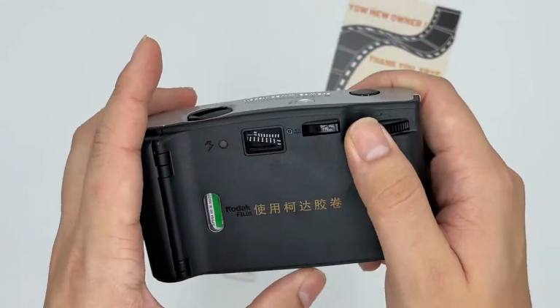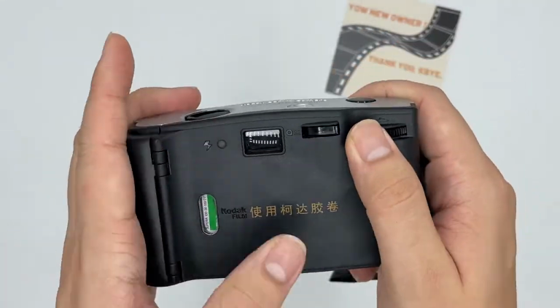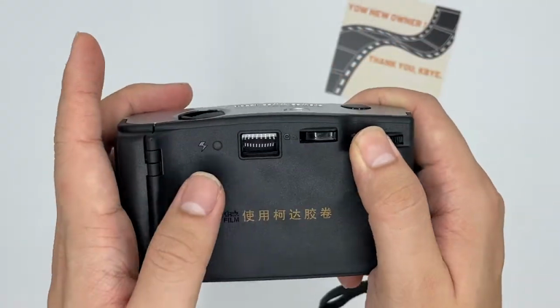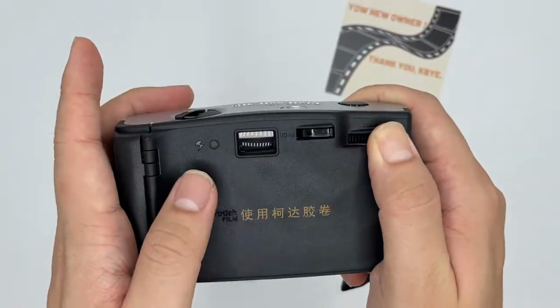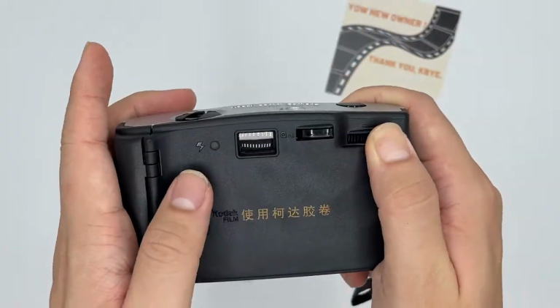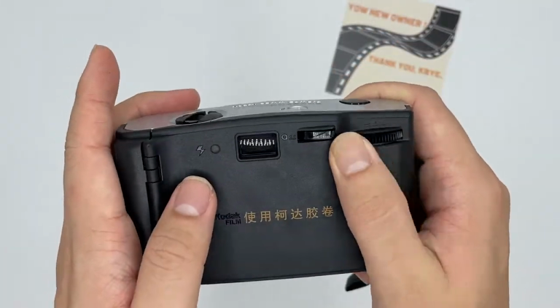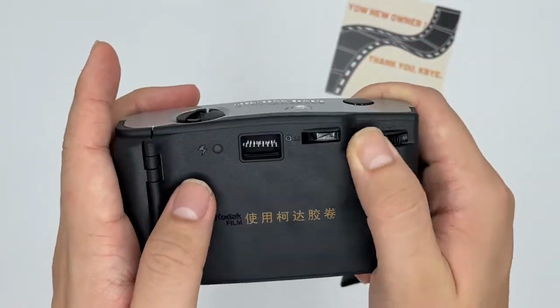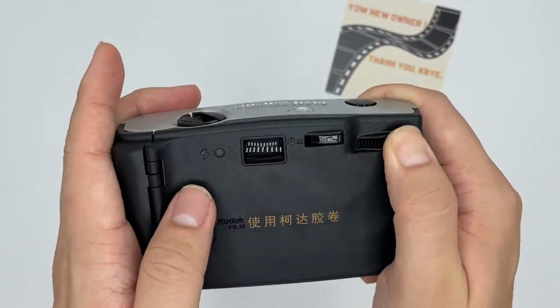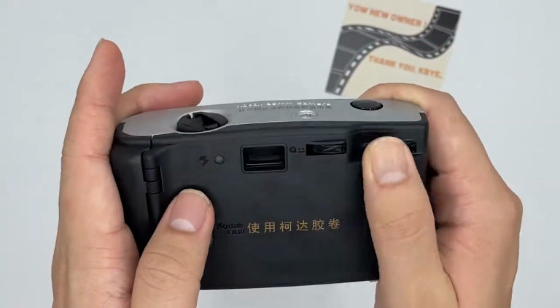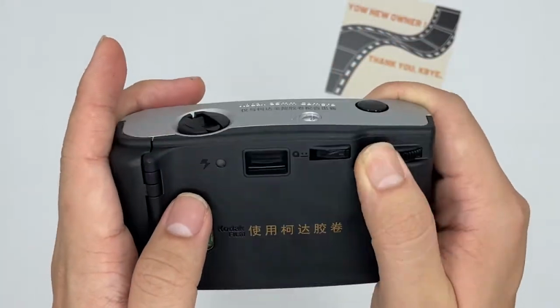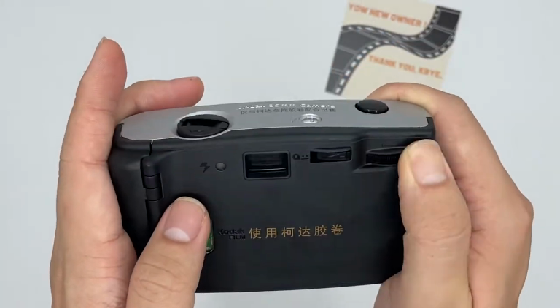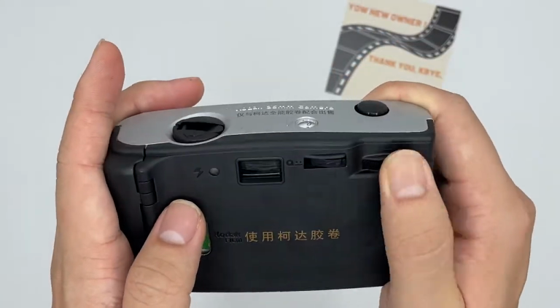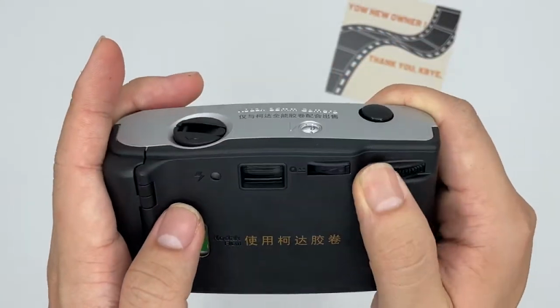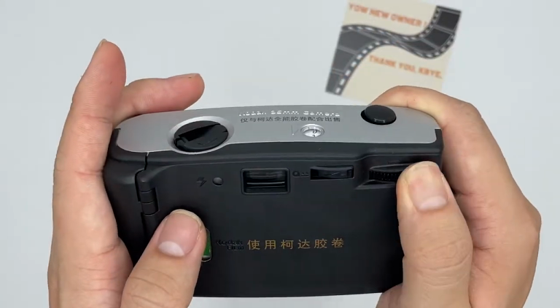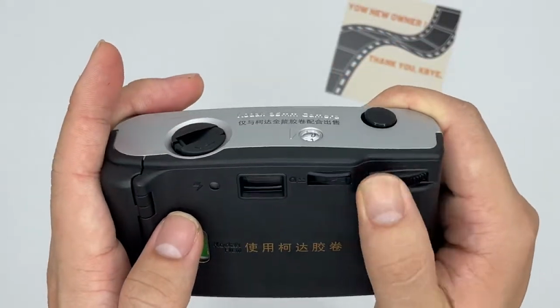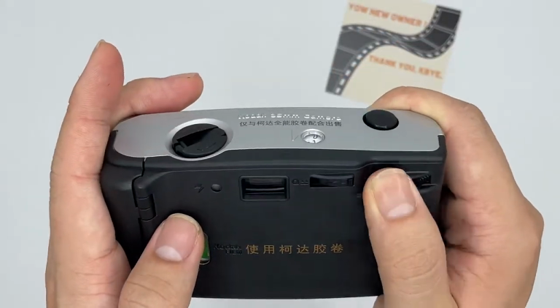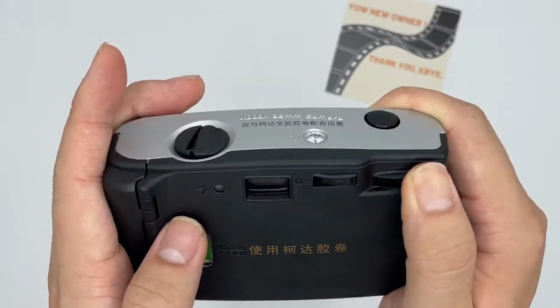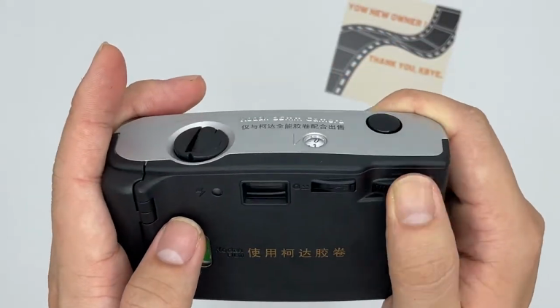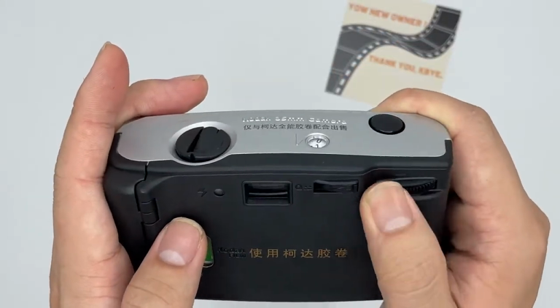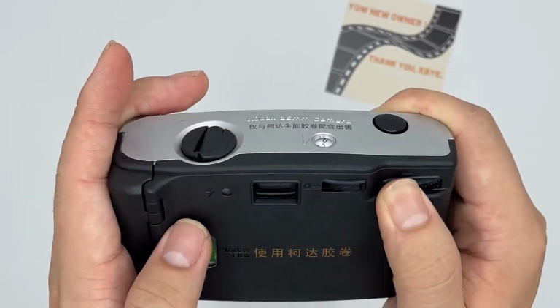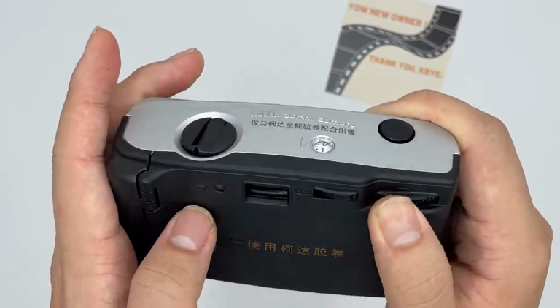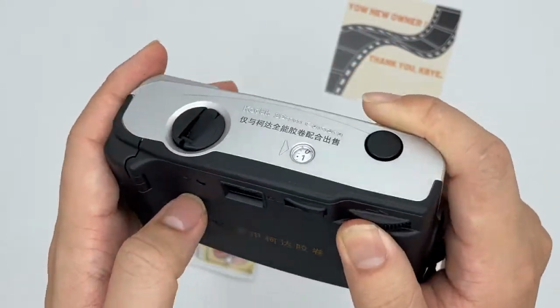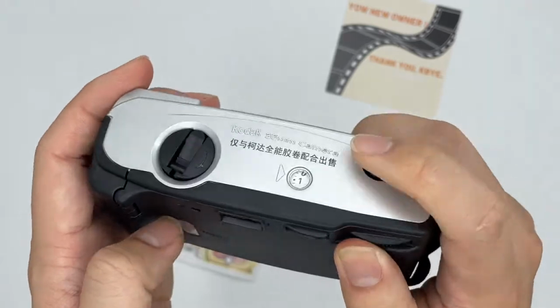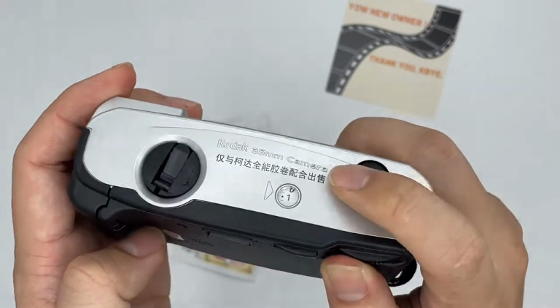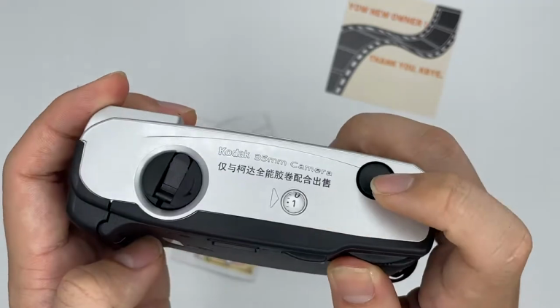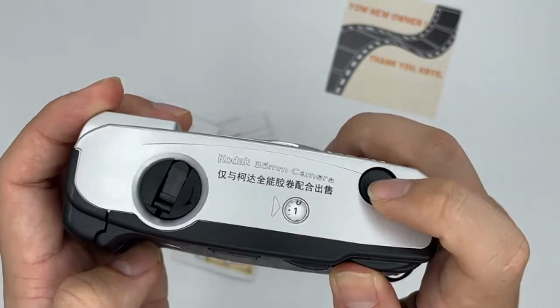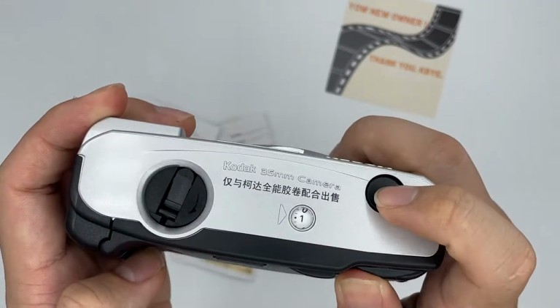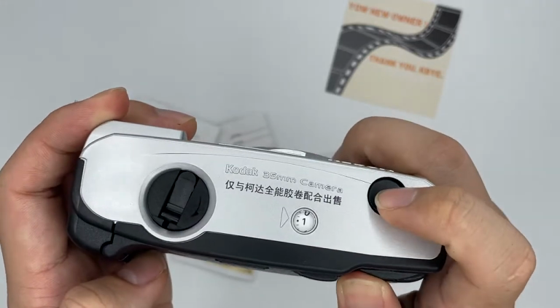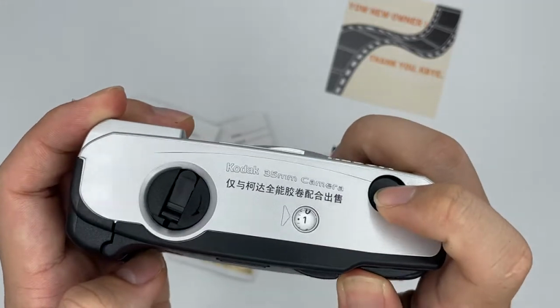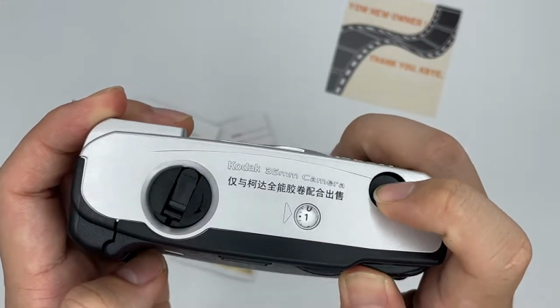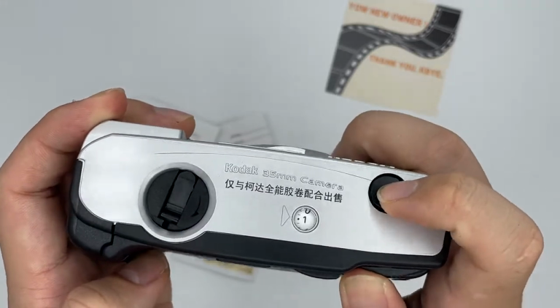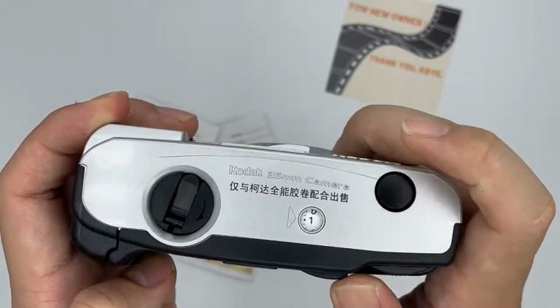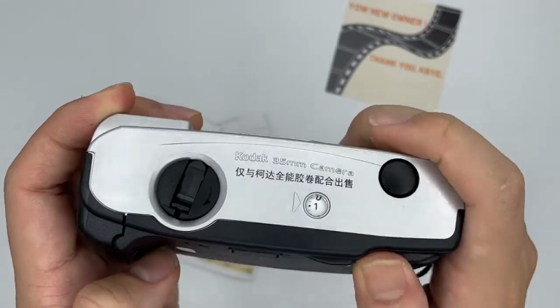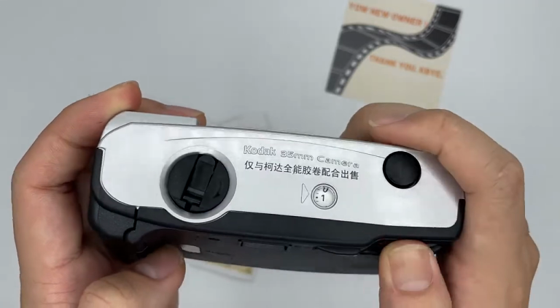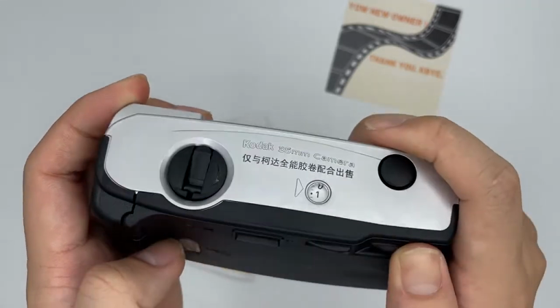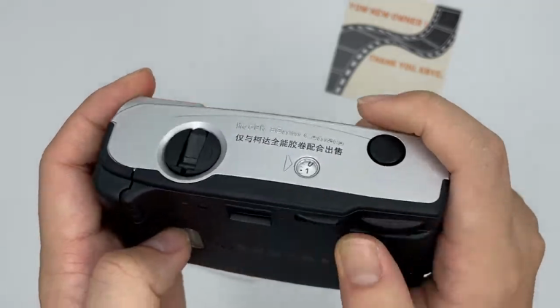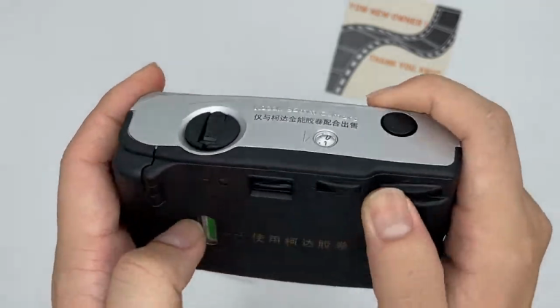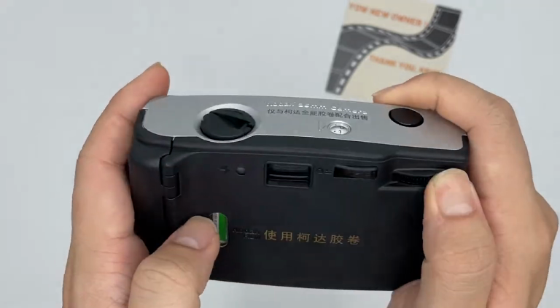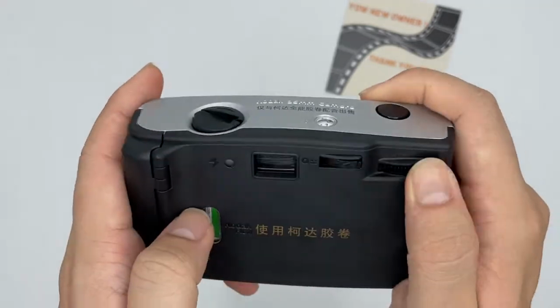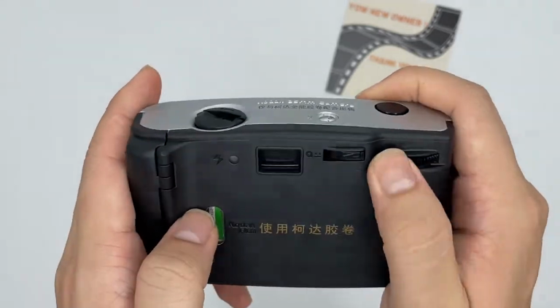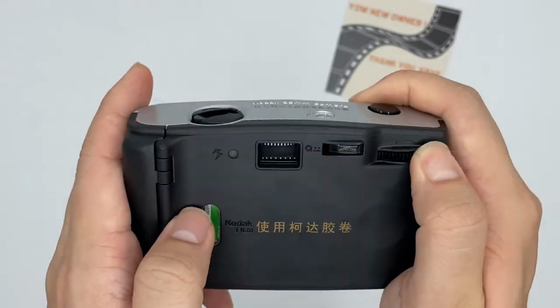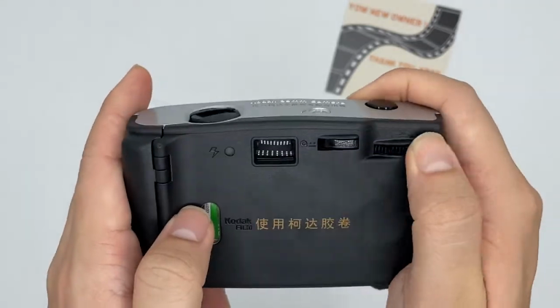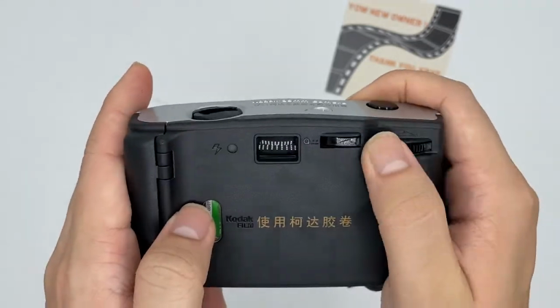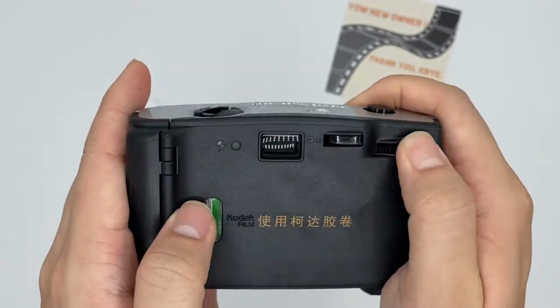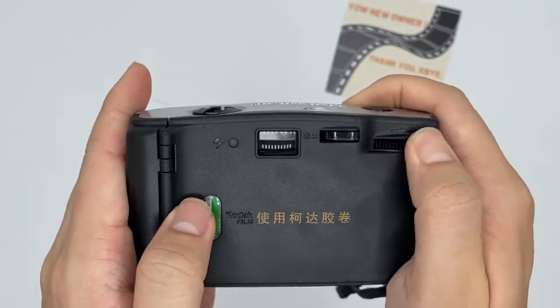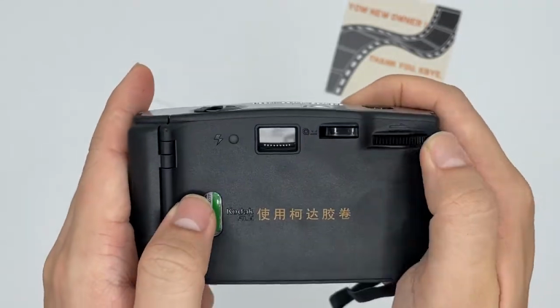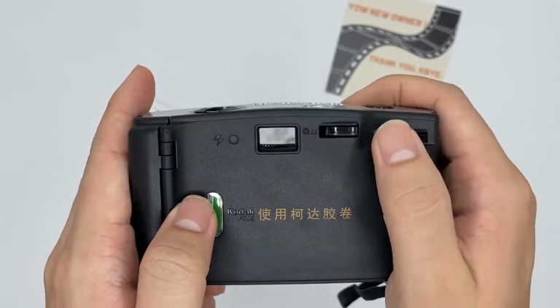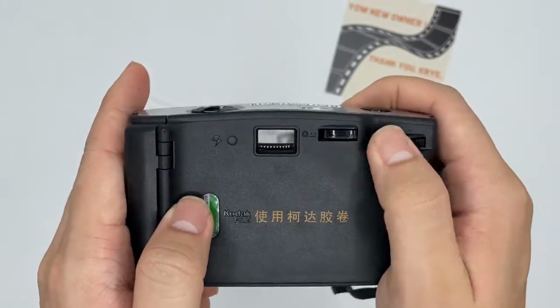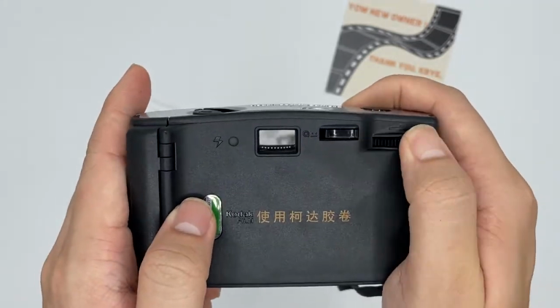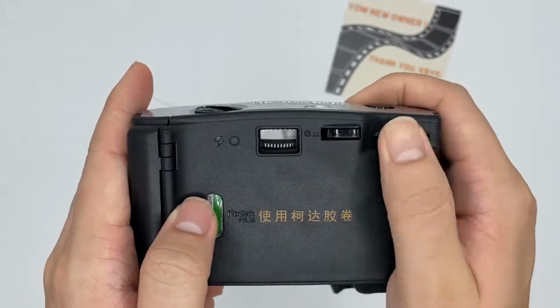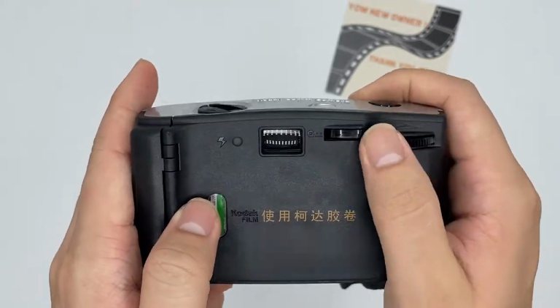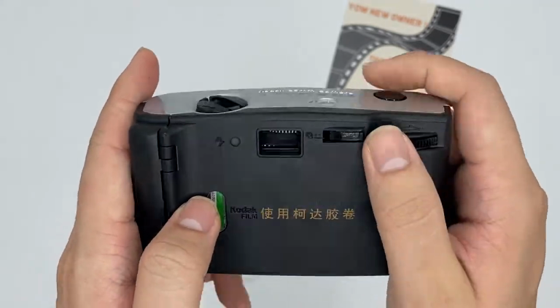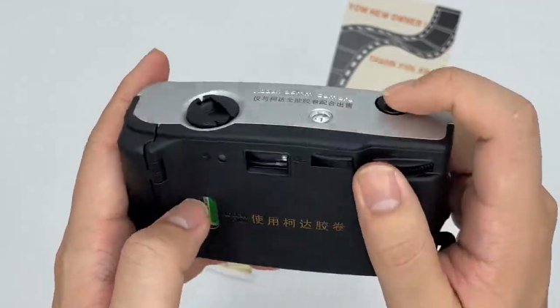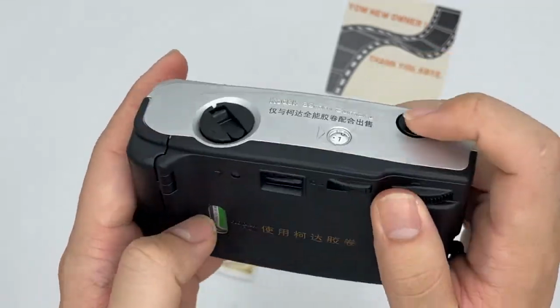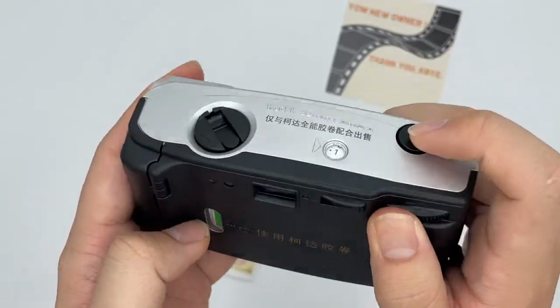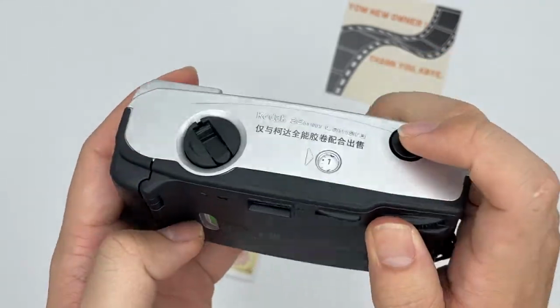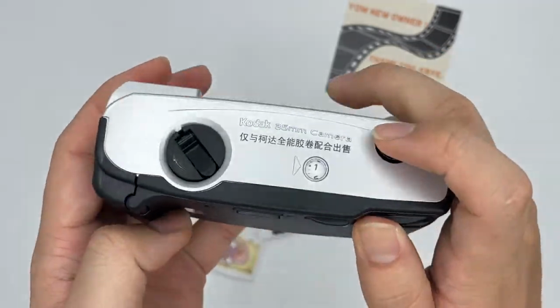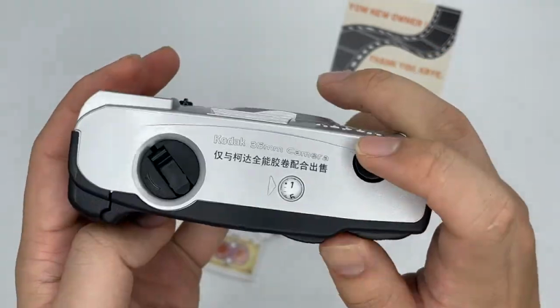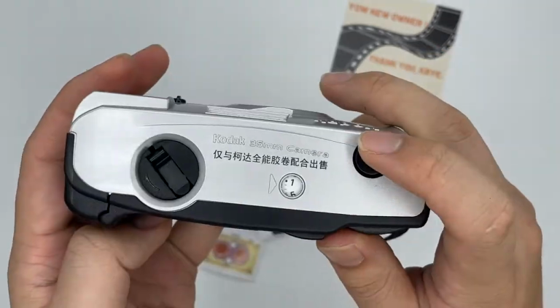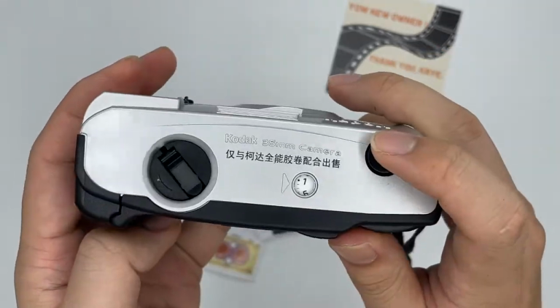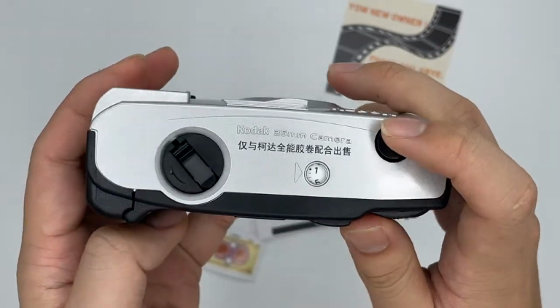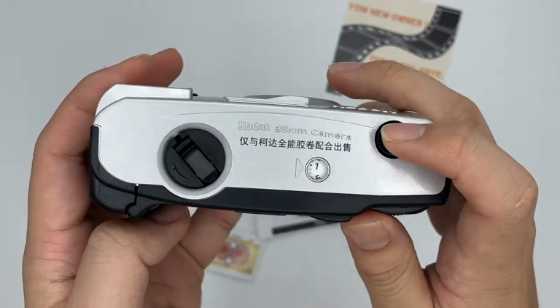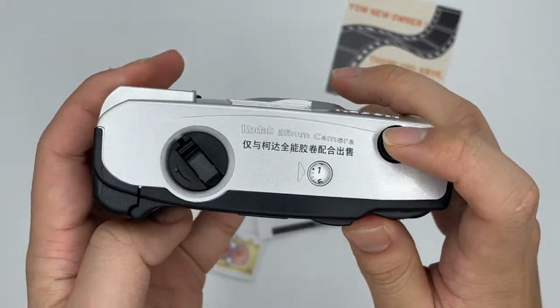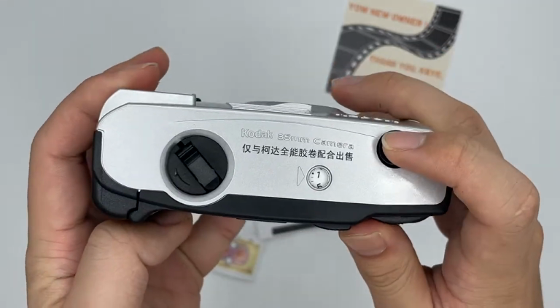So basically that's how you use the camera. It's actually very easy.